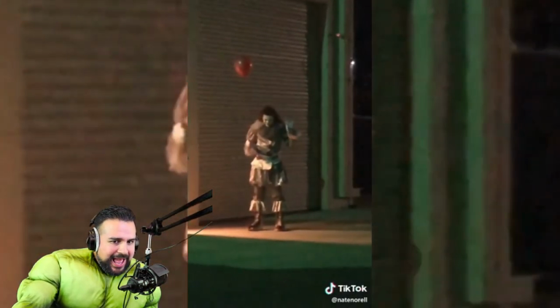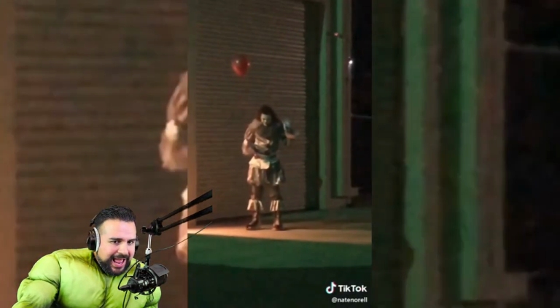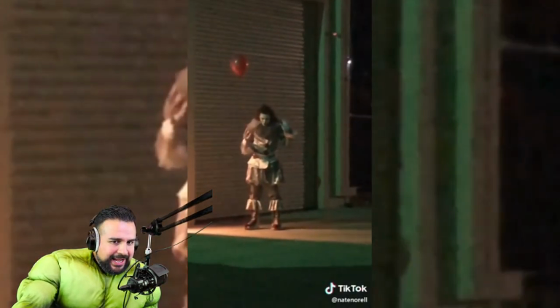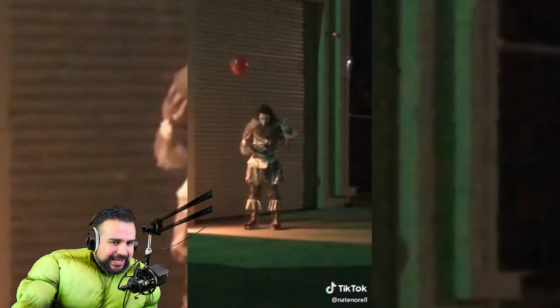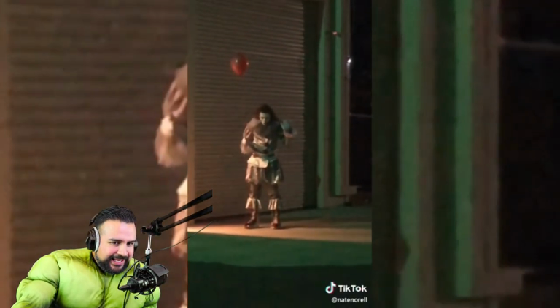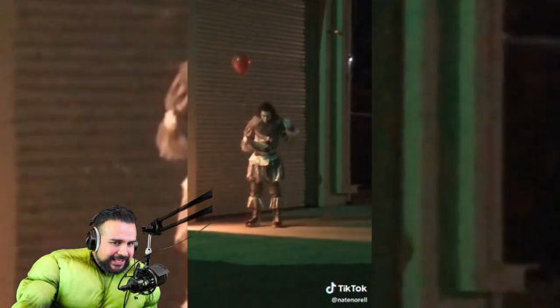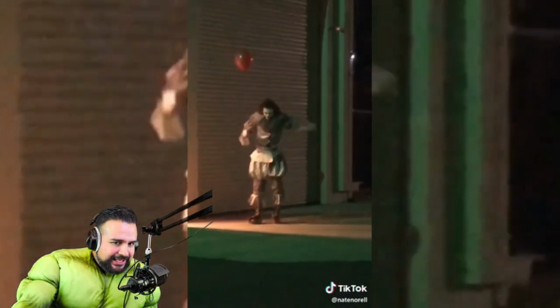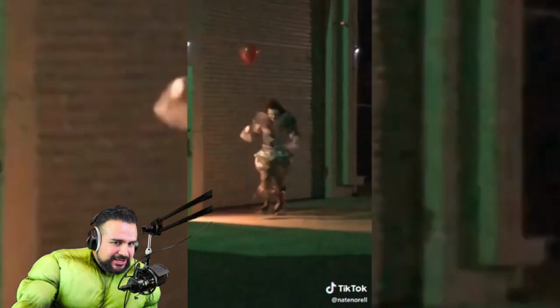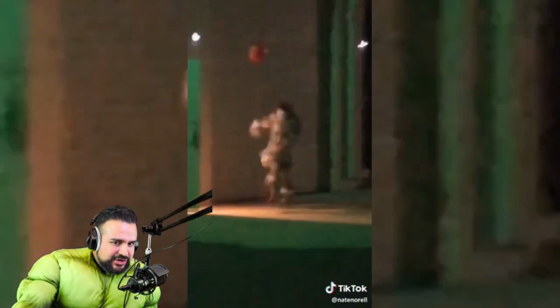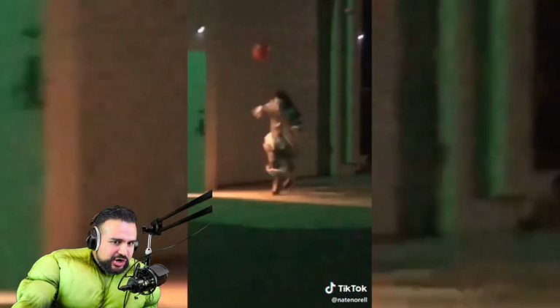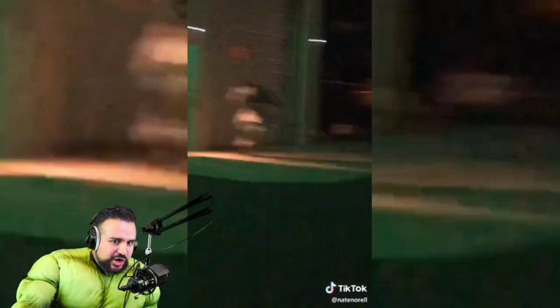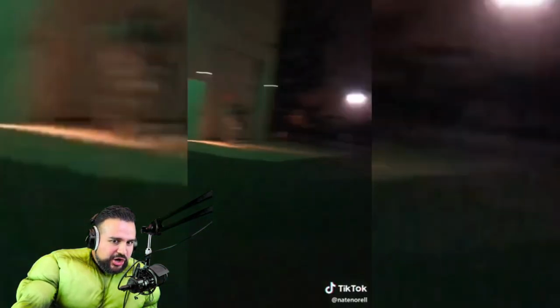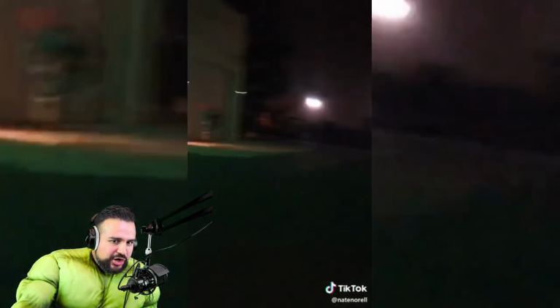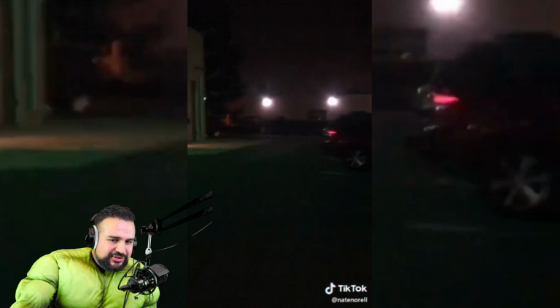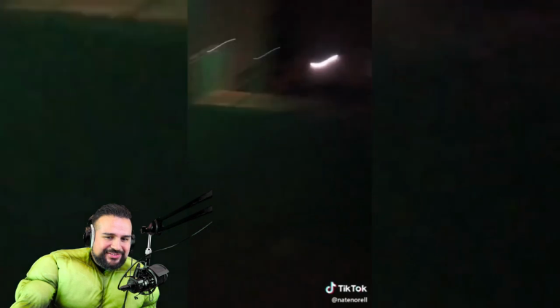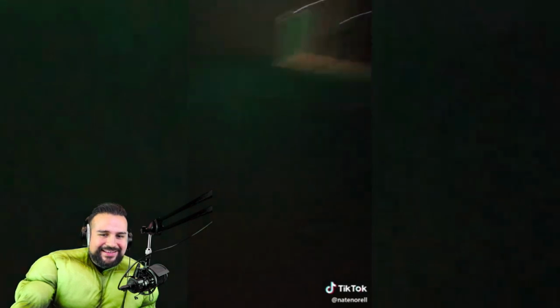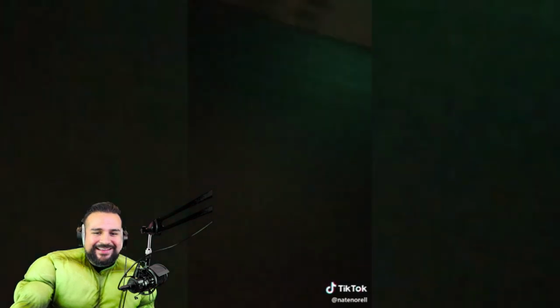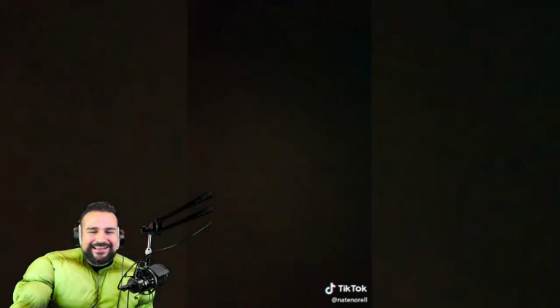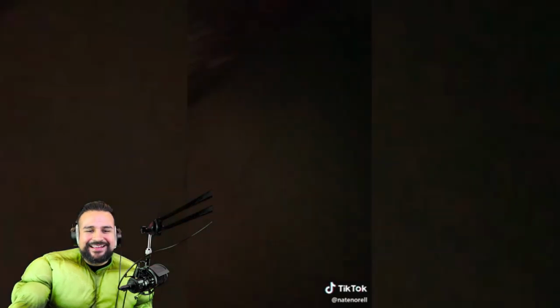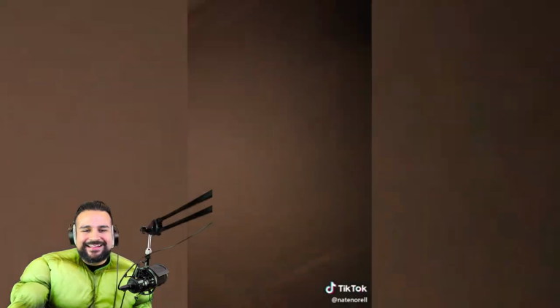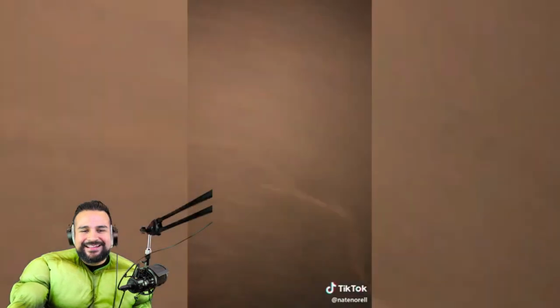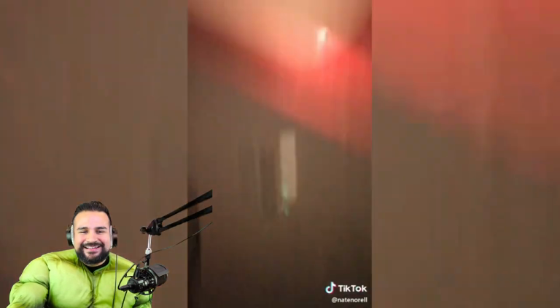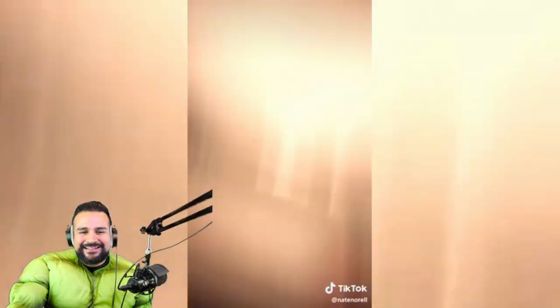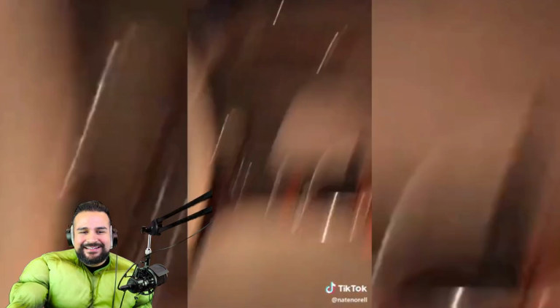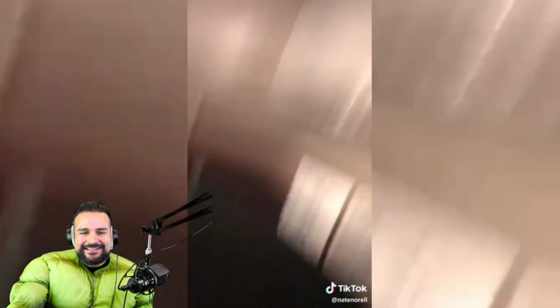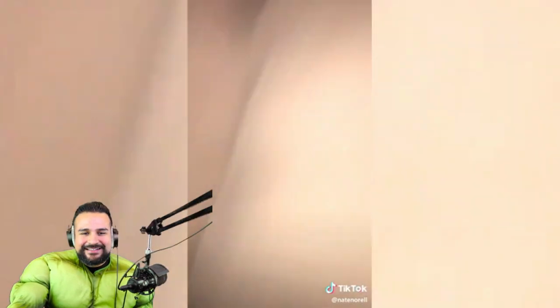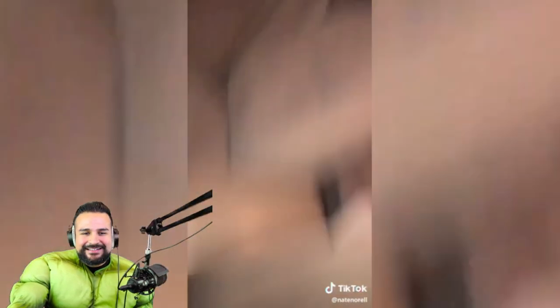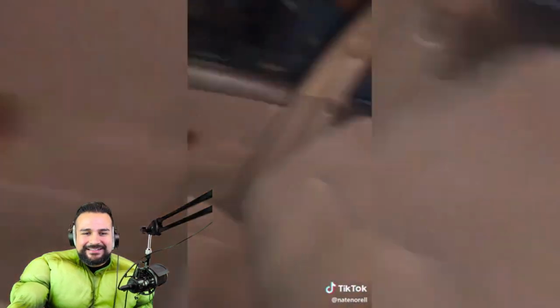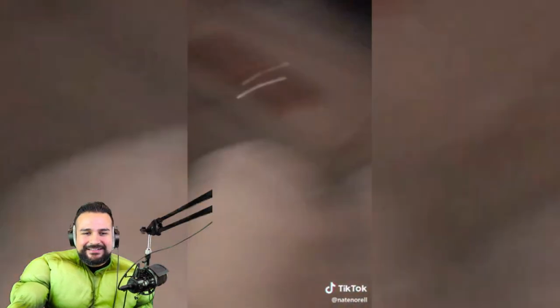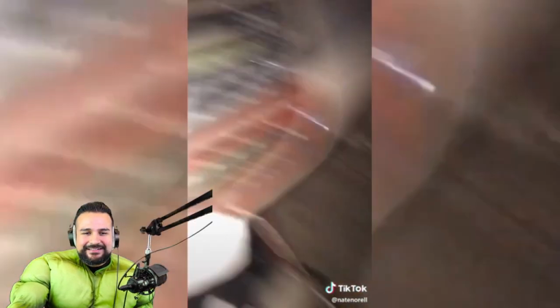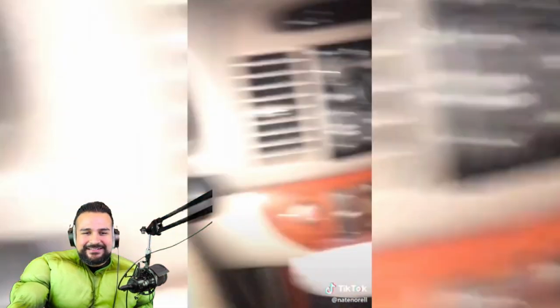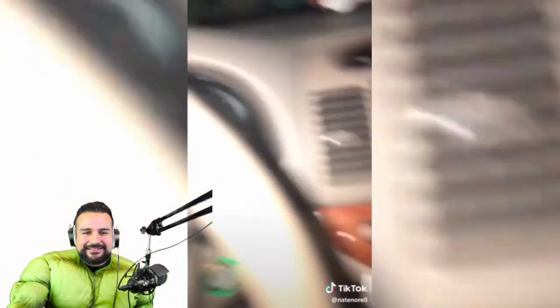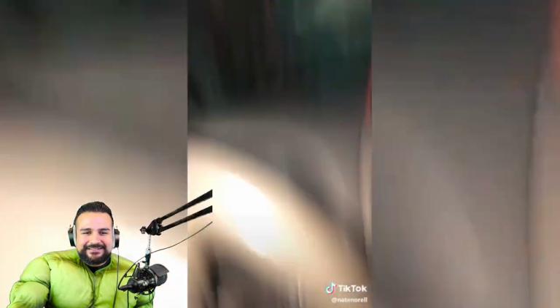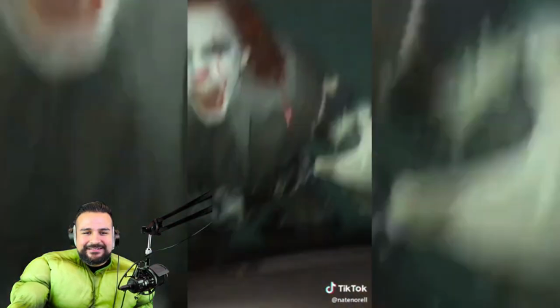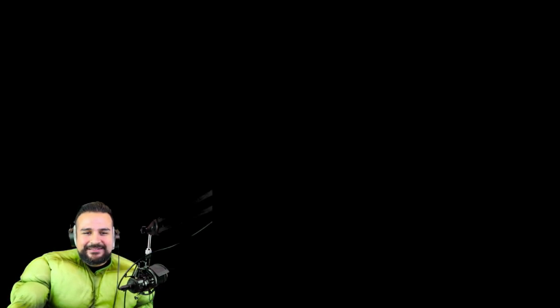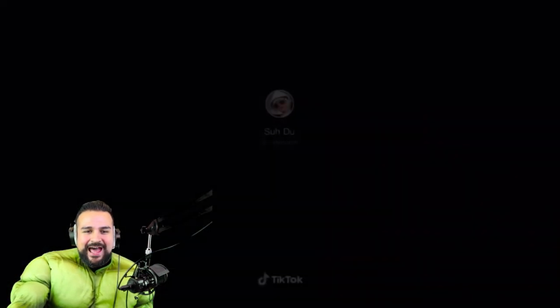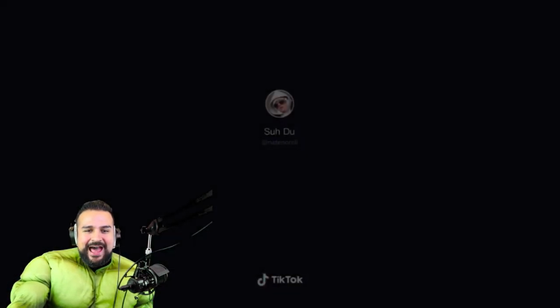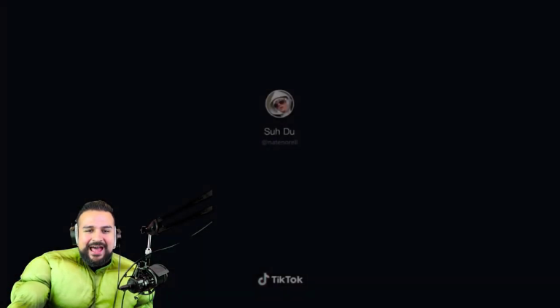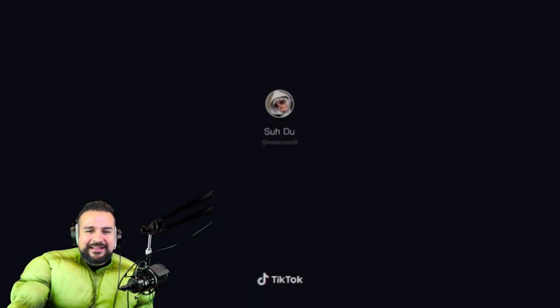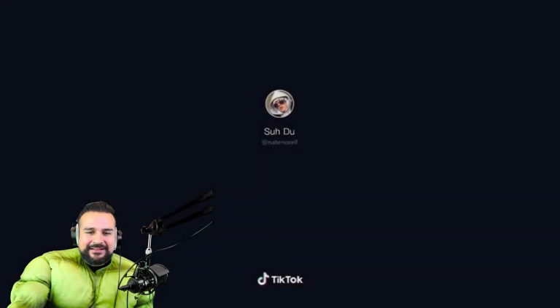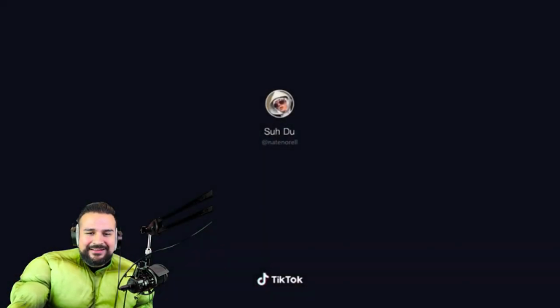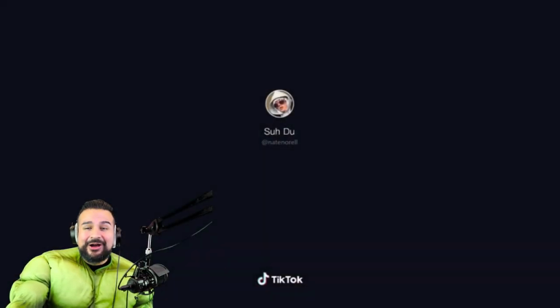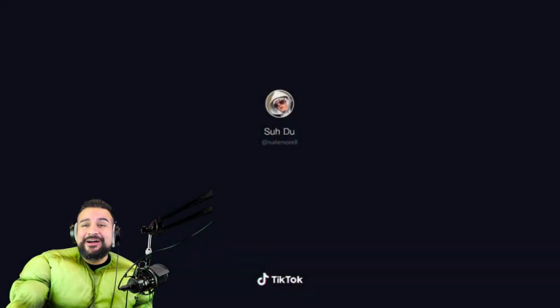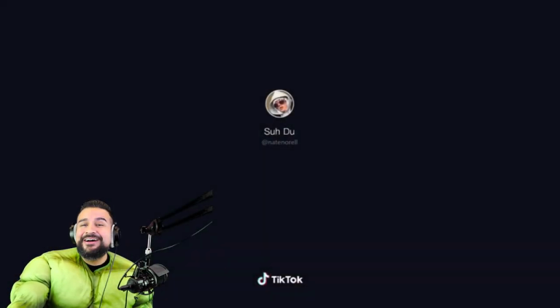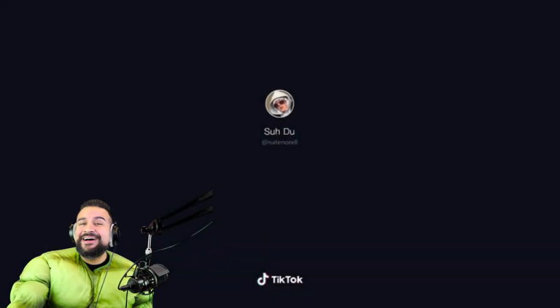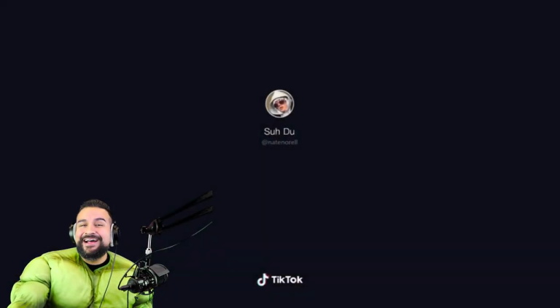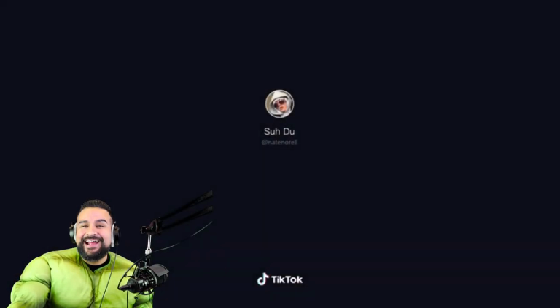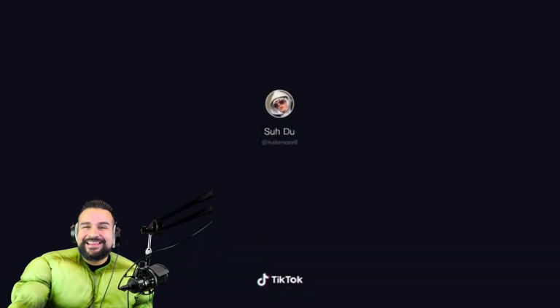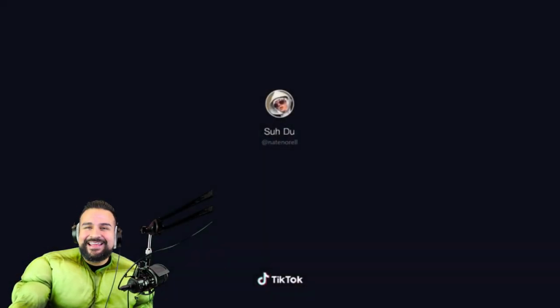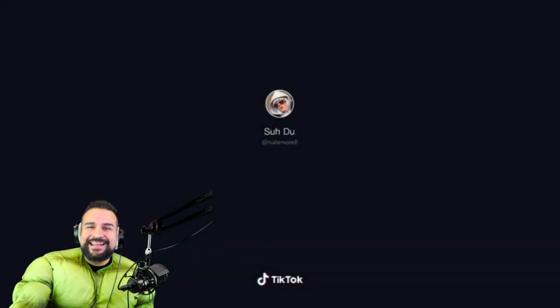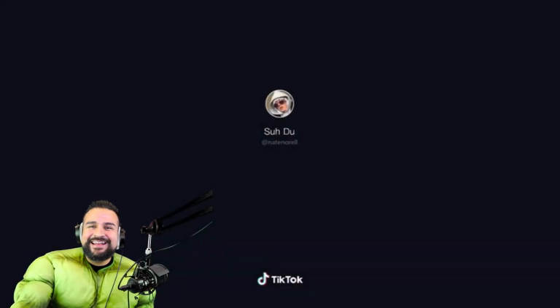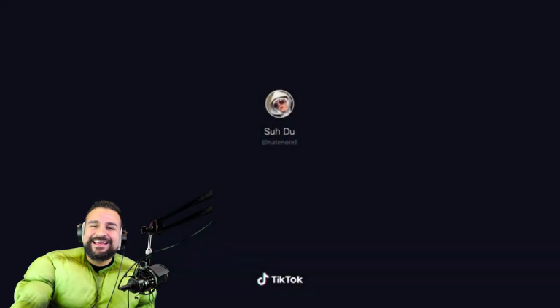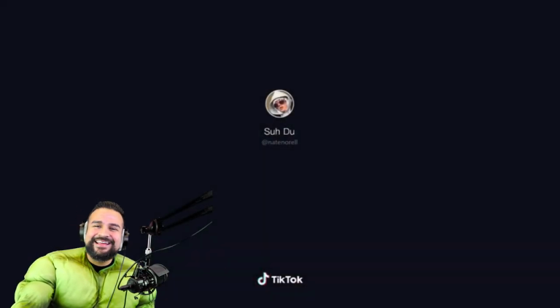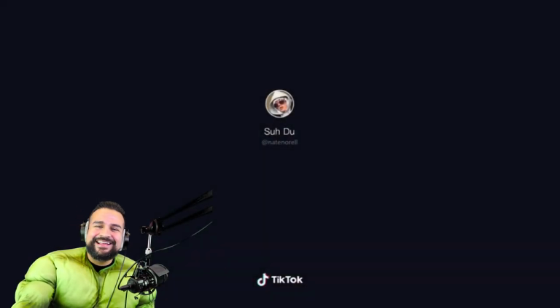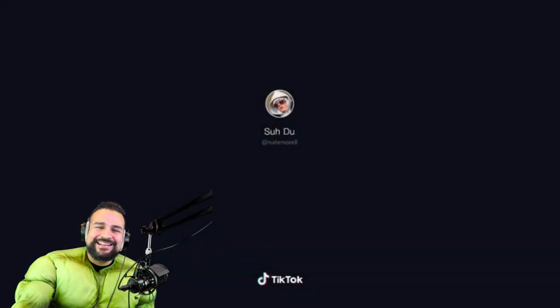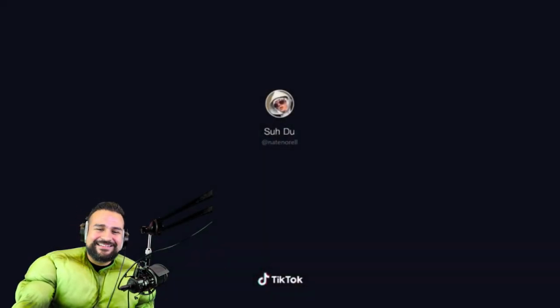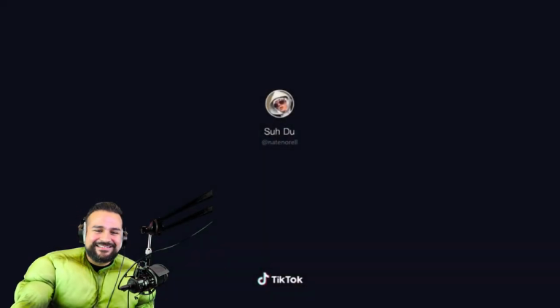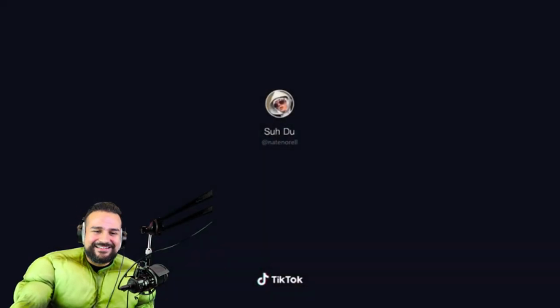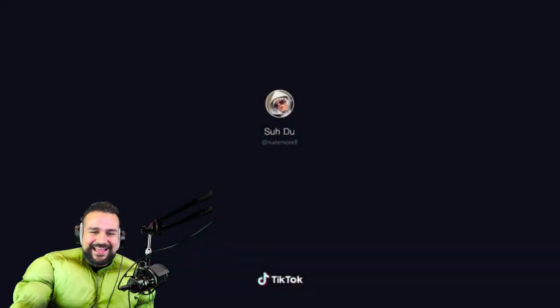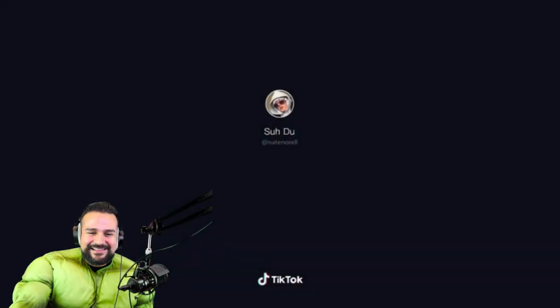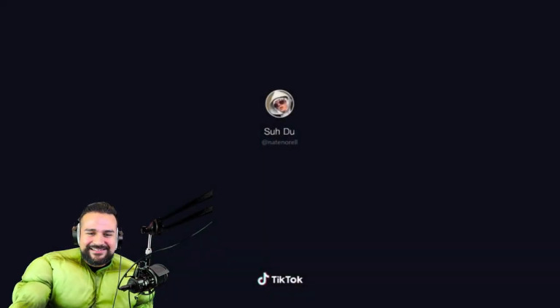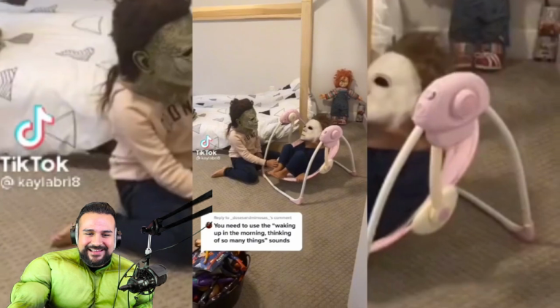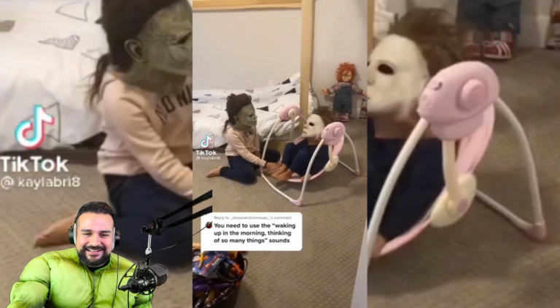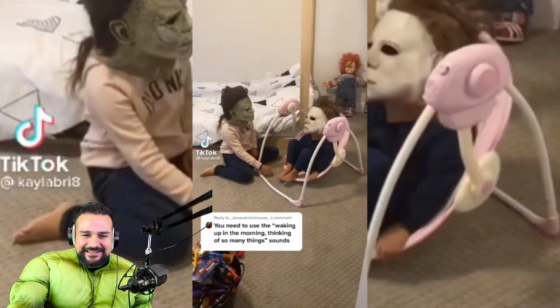Hola niños! At the end — just the last second — got a jump scare in there.